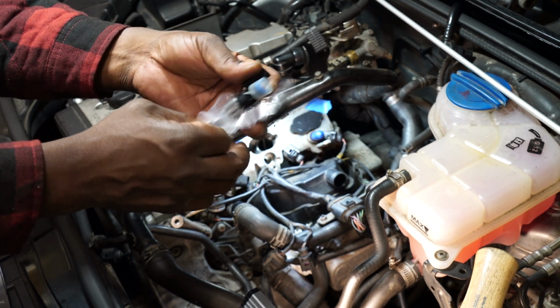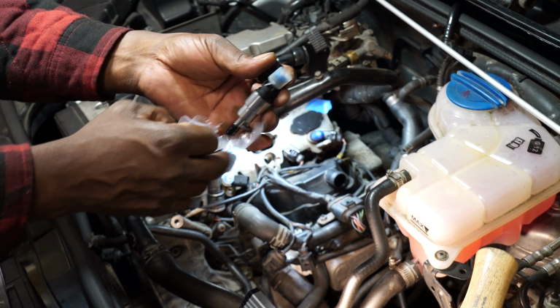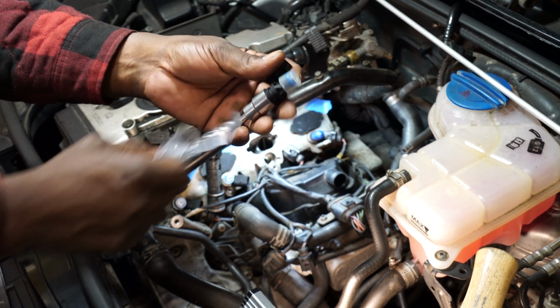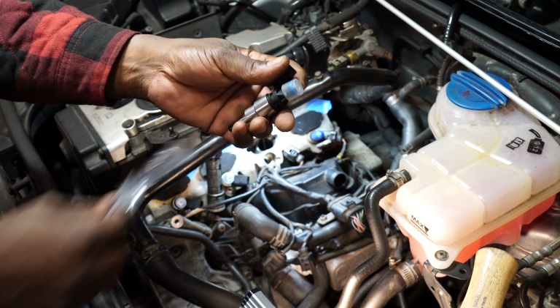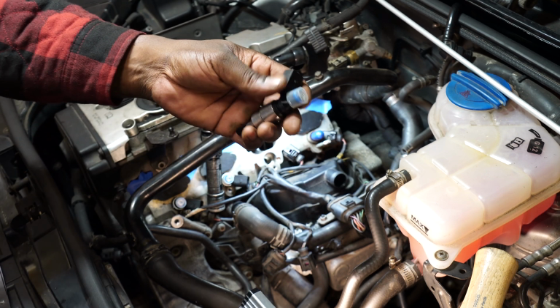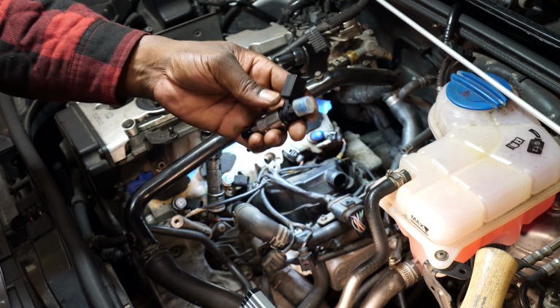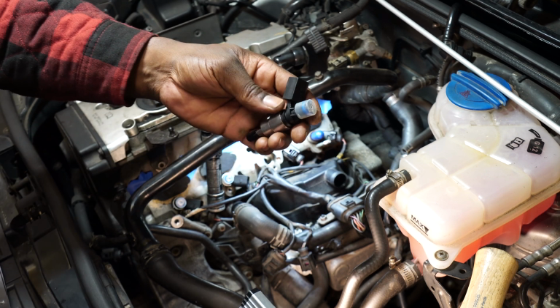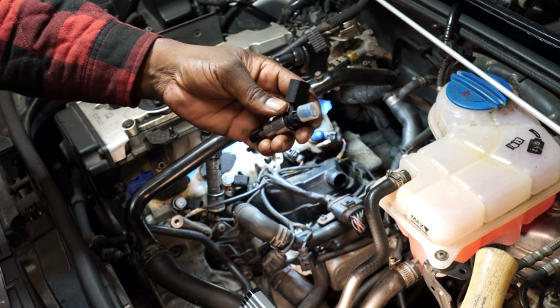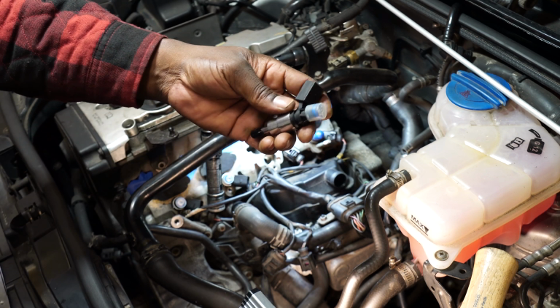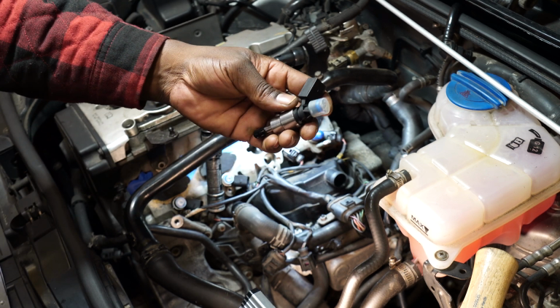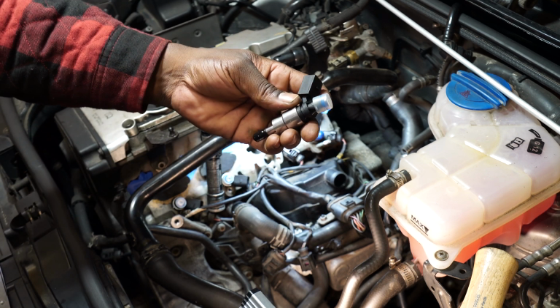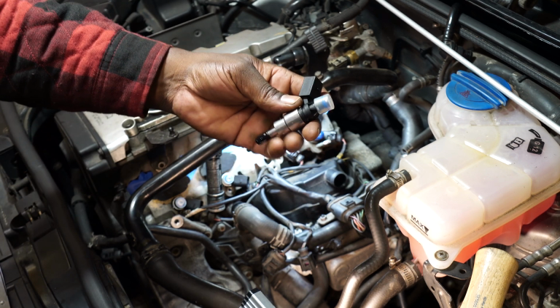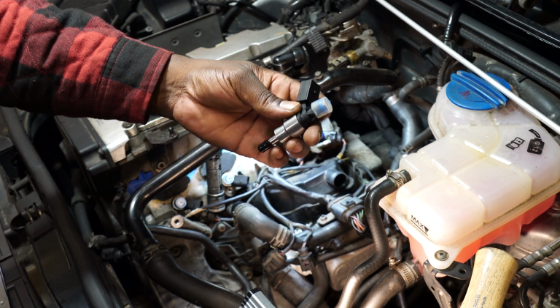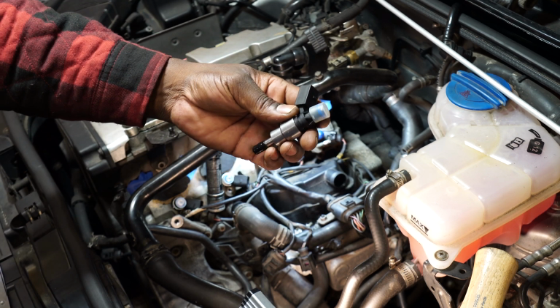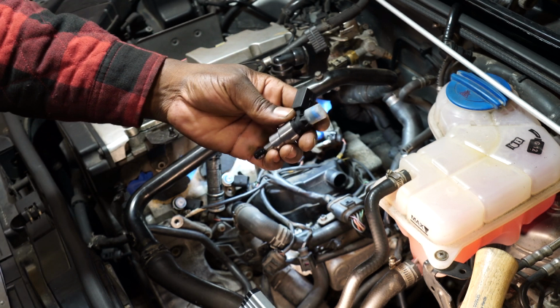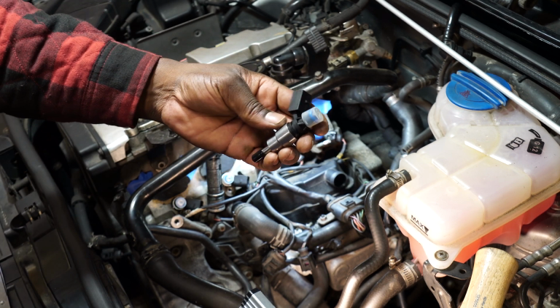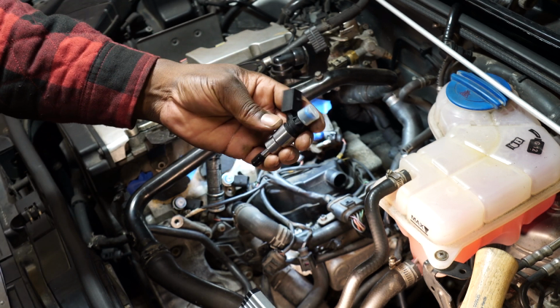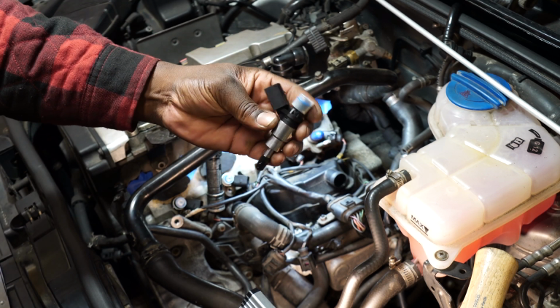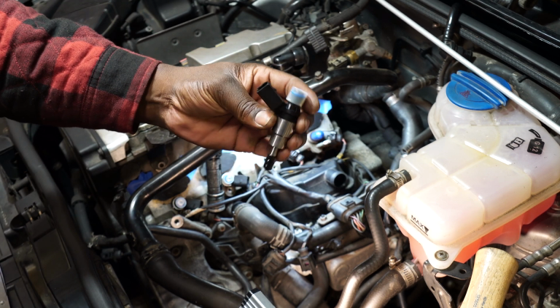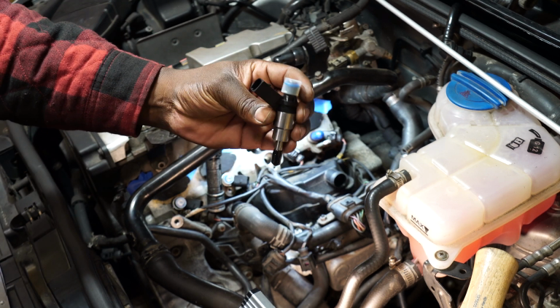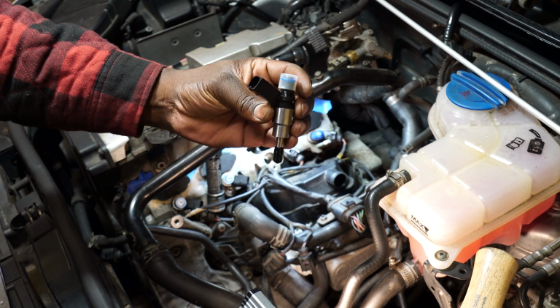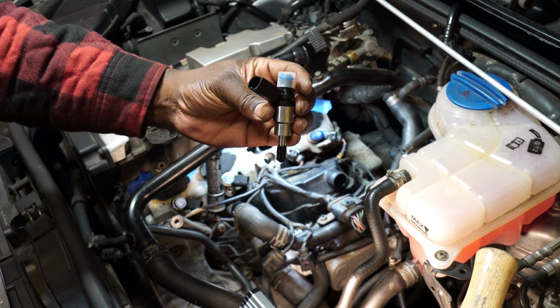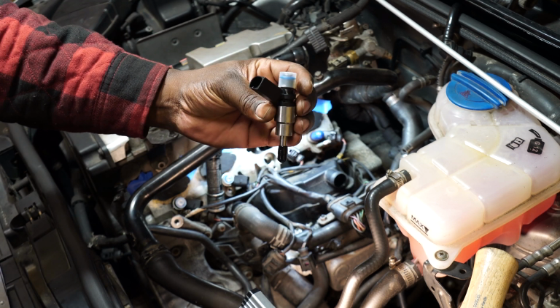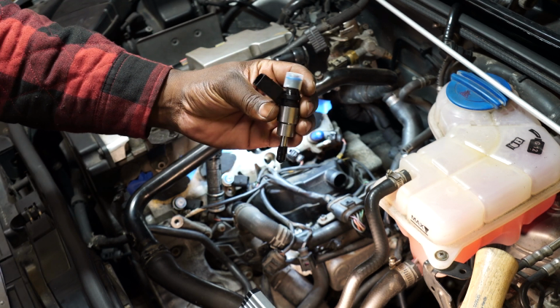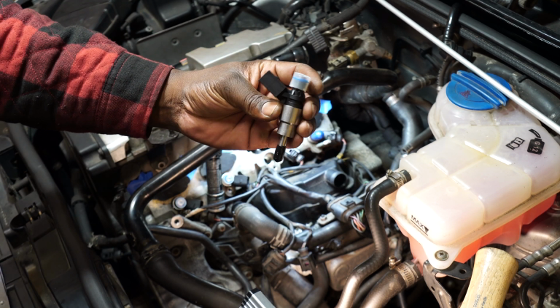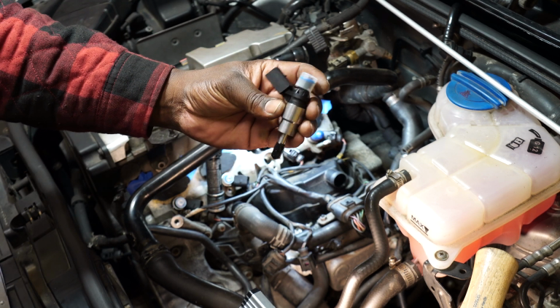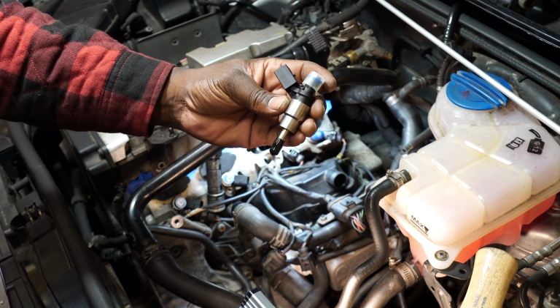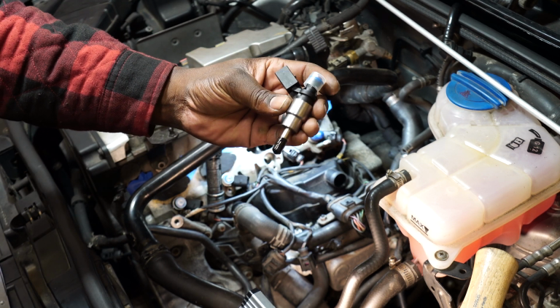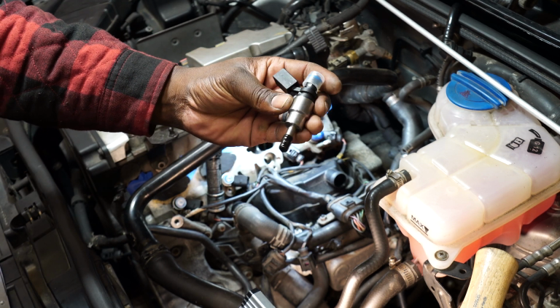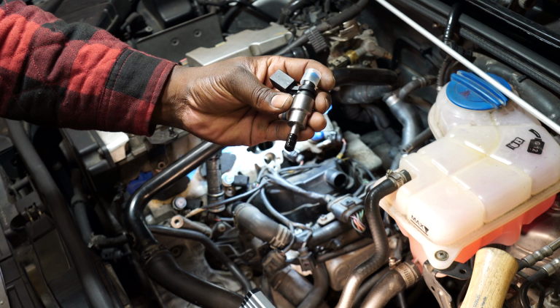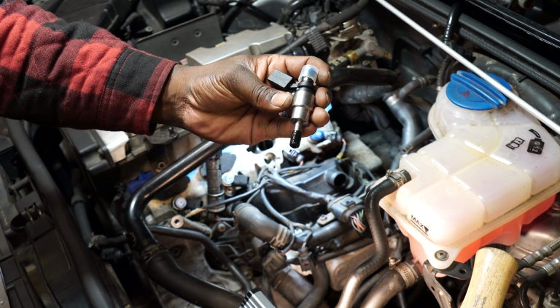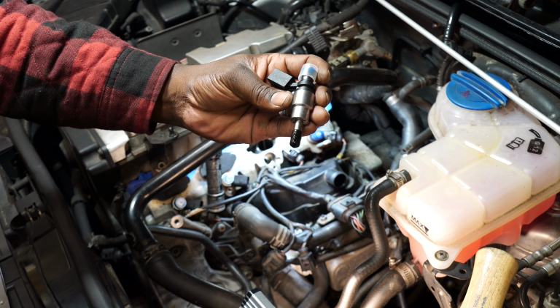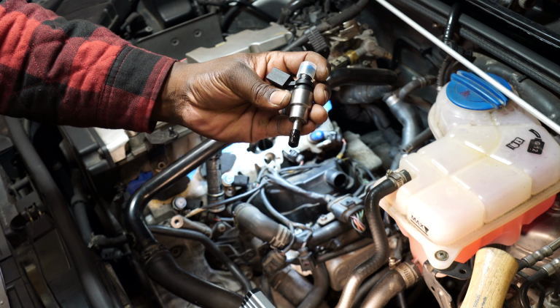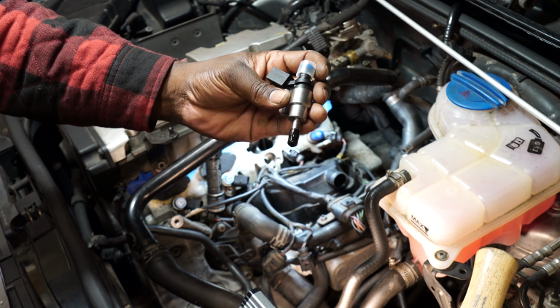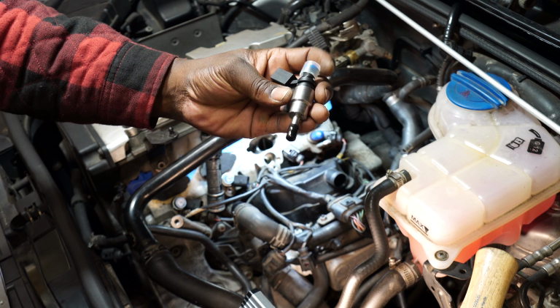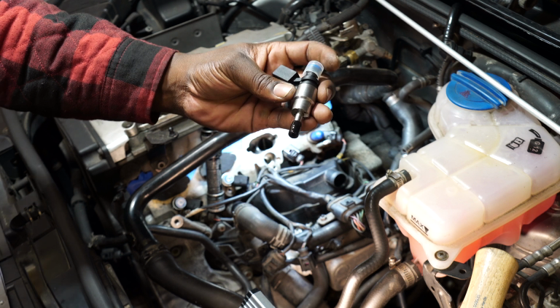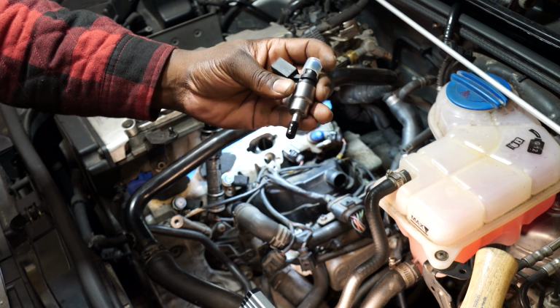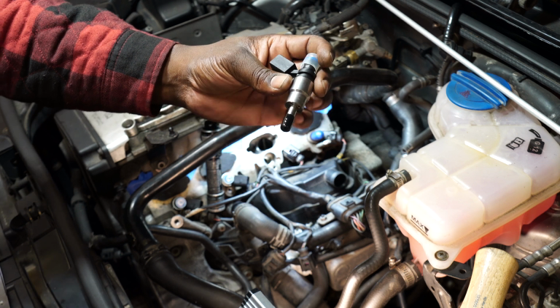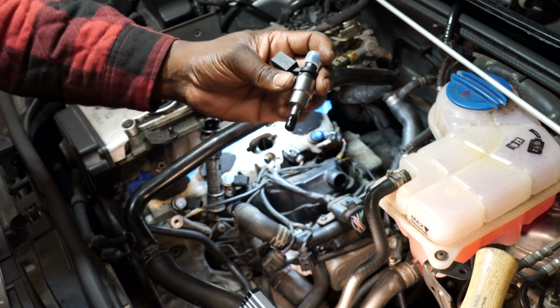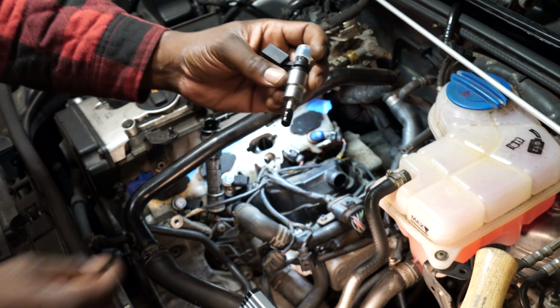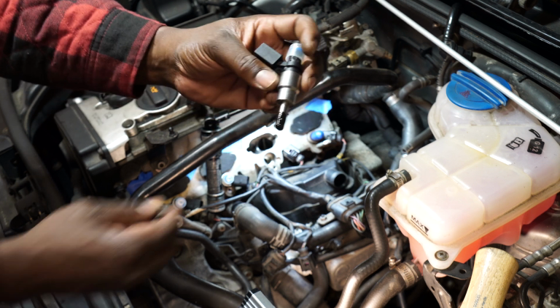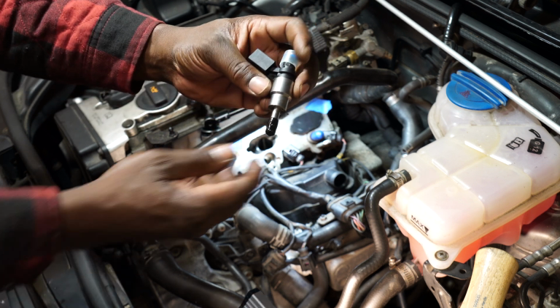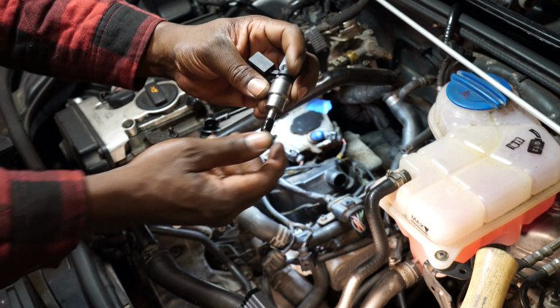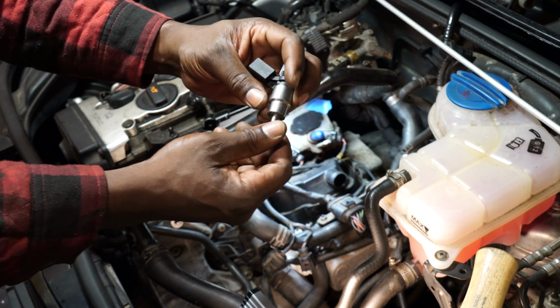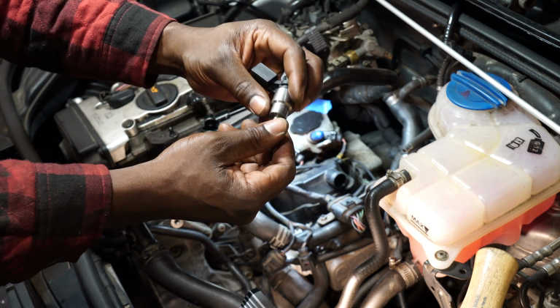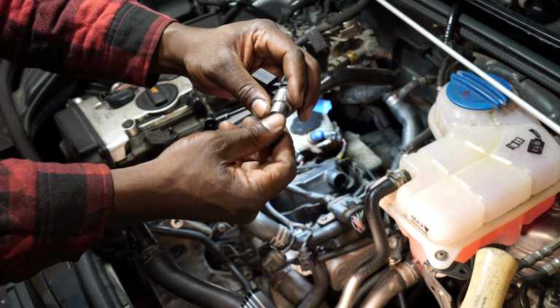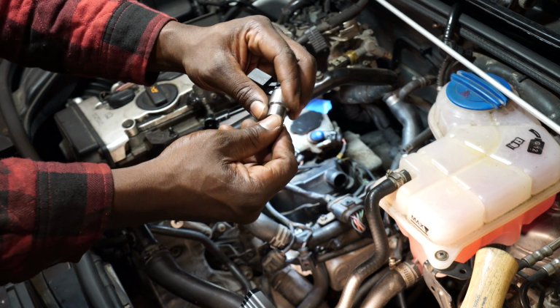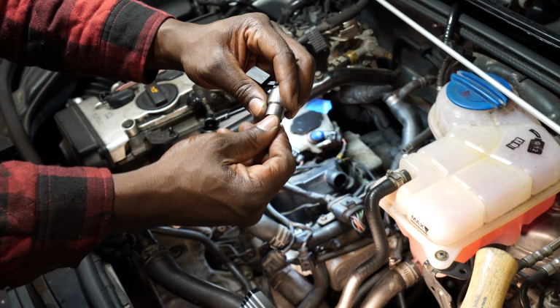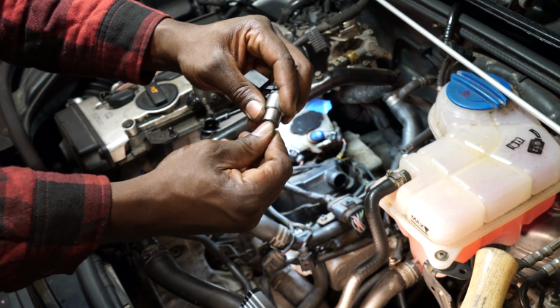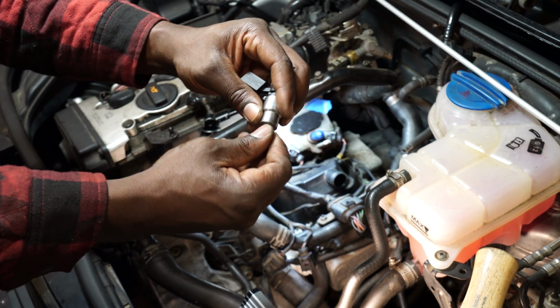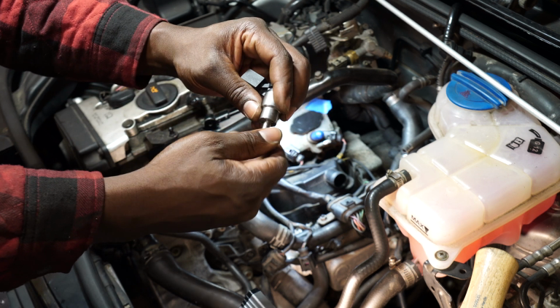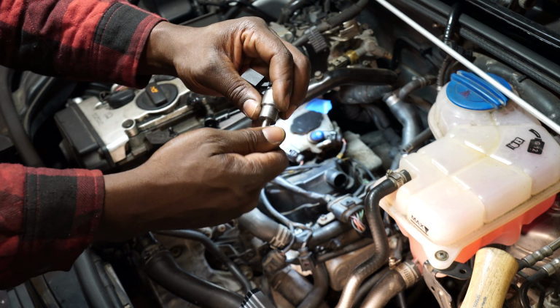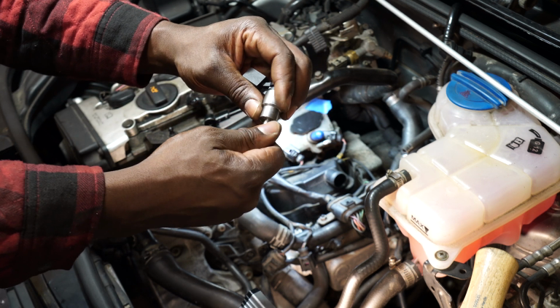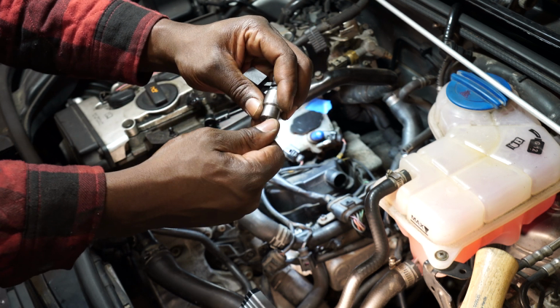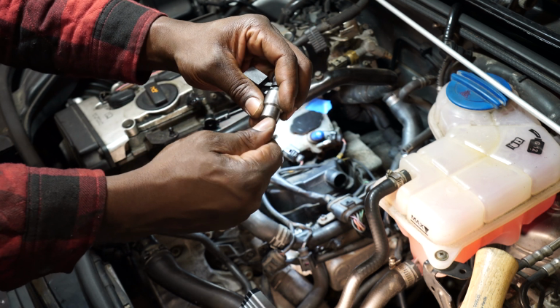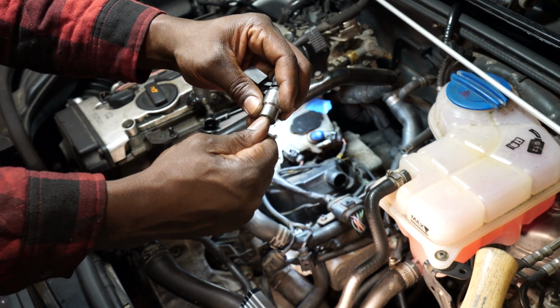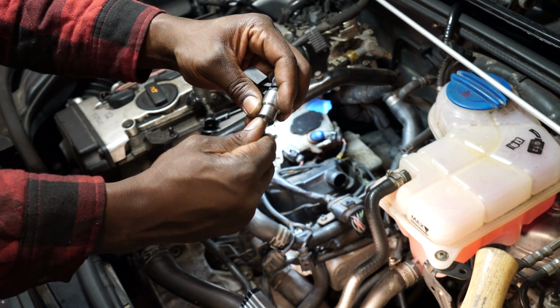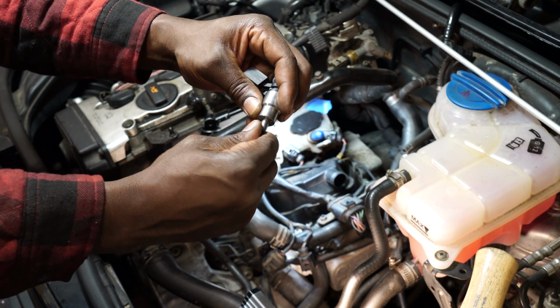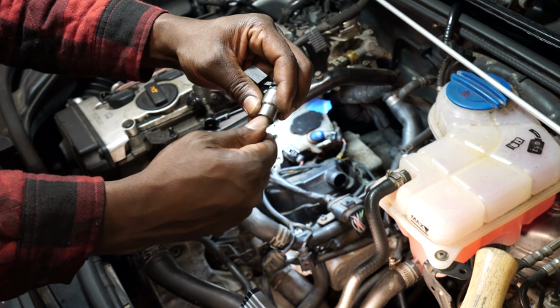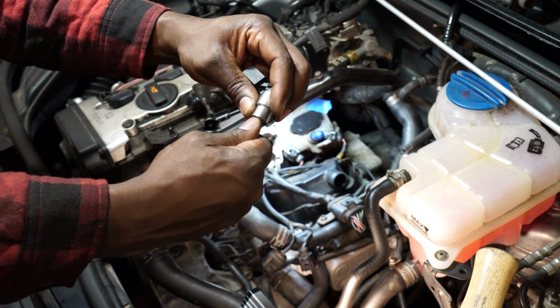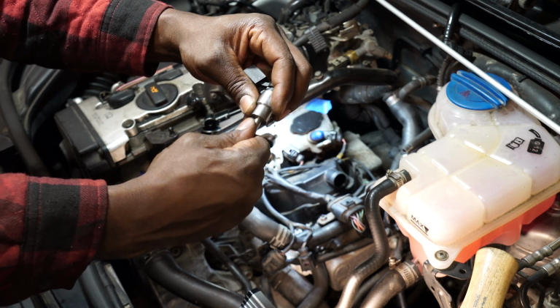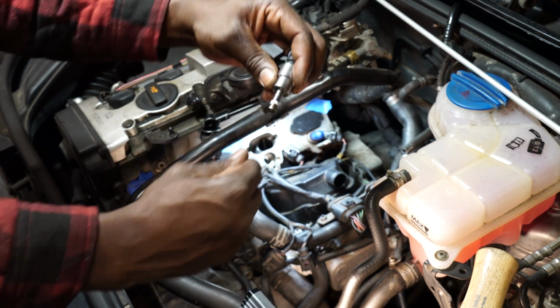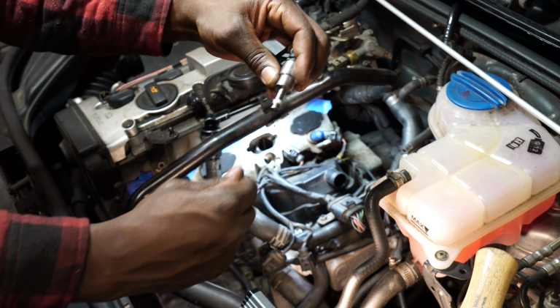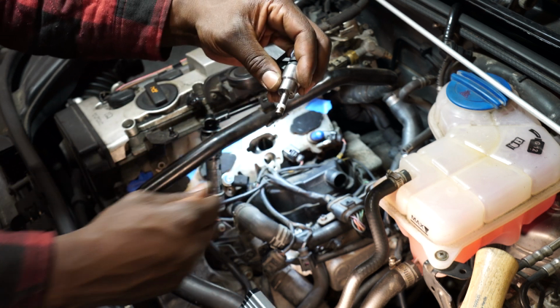Here's the new fuel injector that I'll be installing. As you can see, the o-ring and seal is already pre-installed.